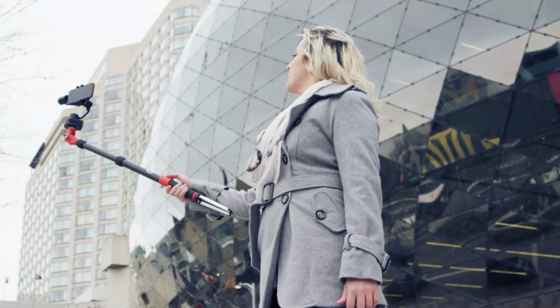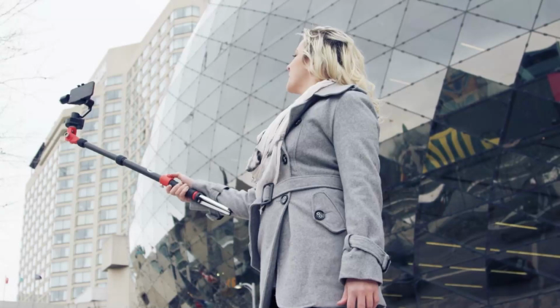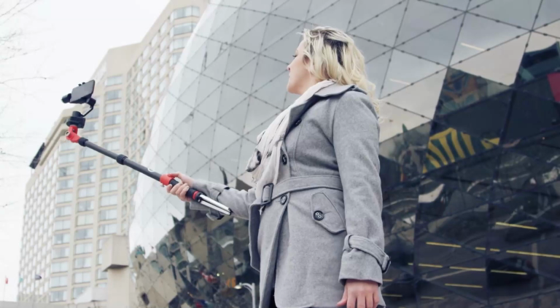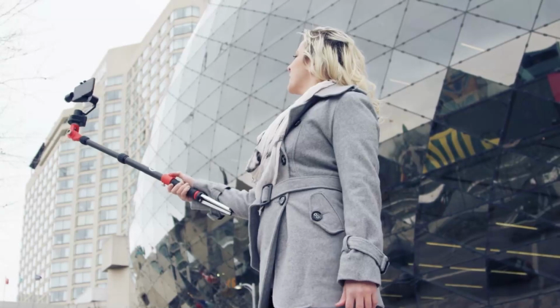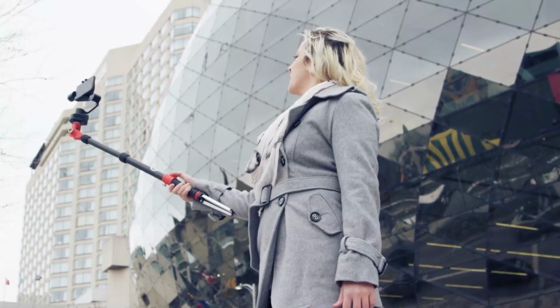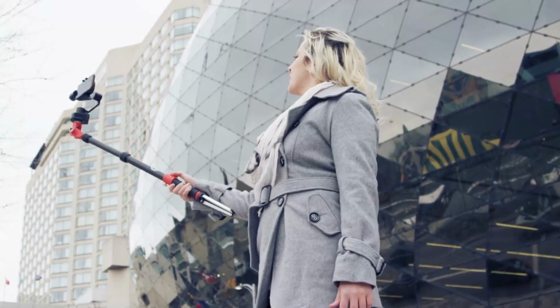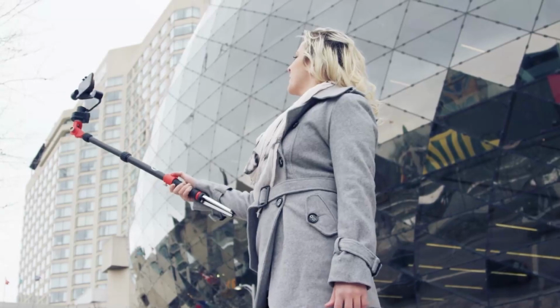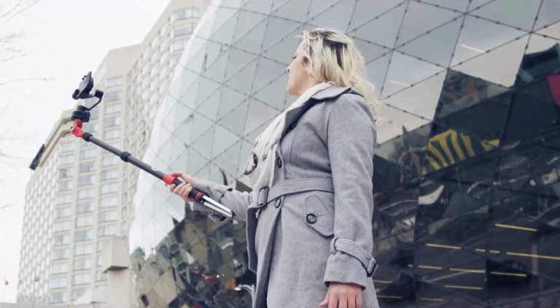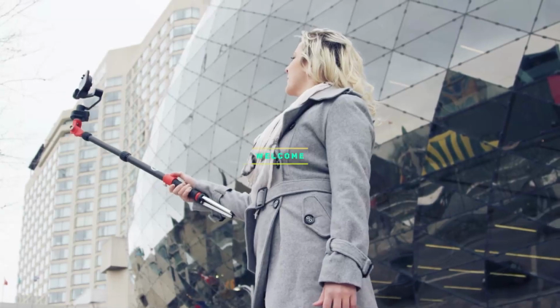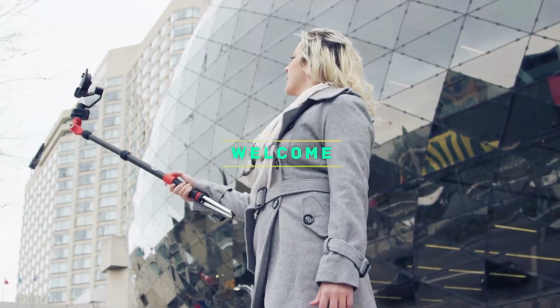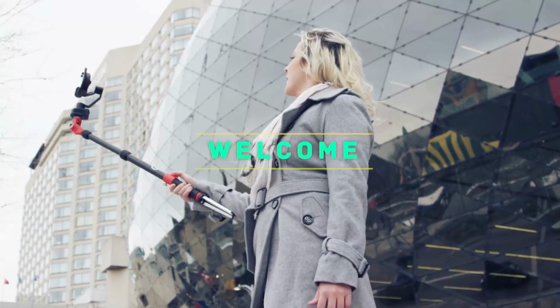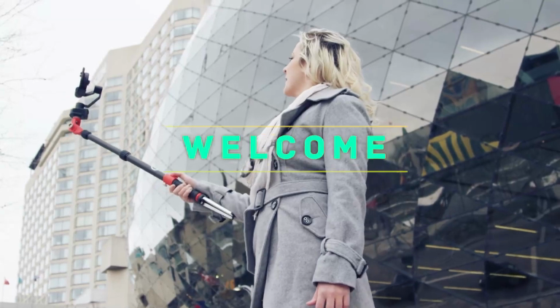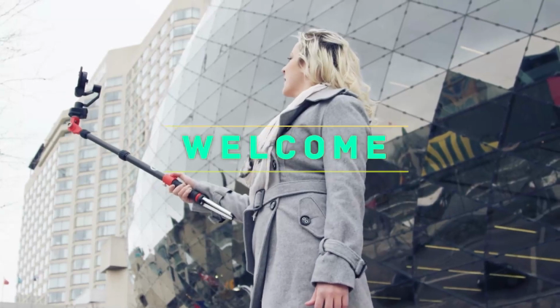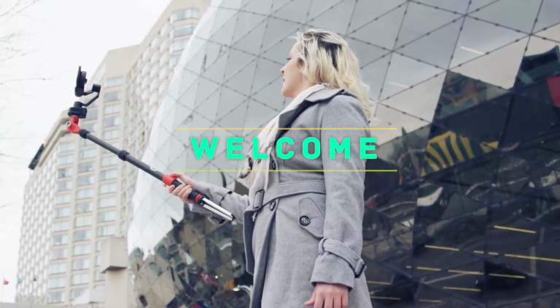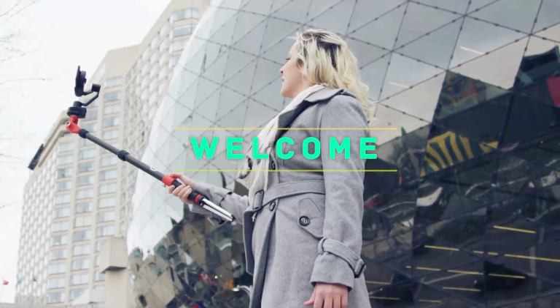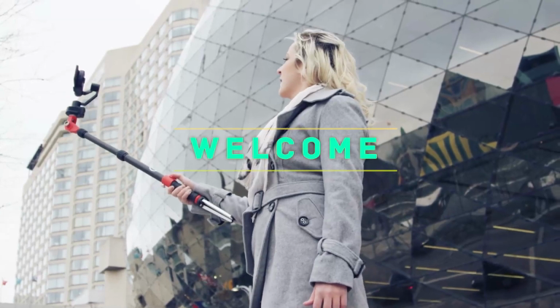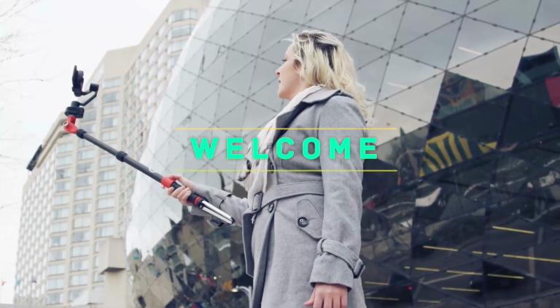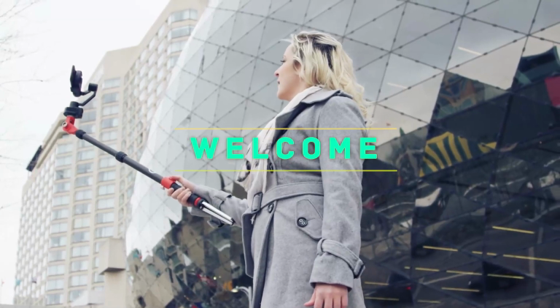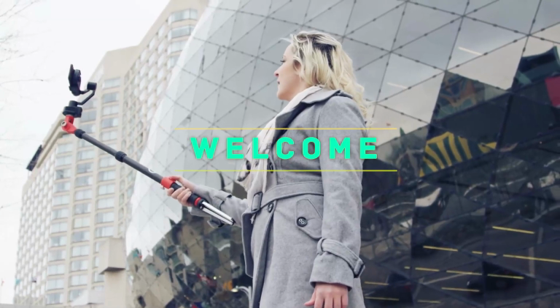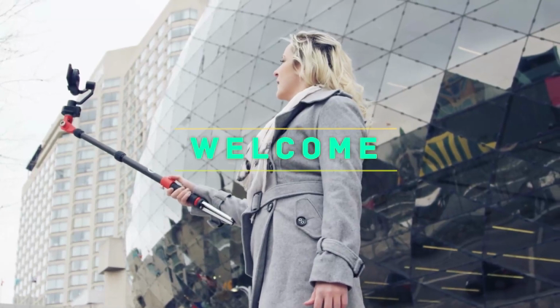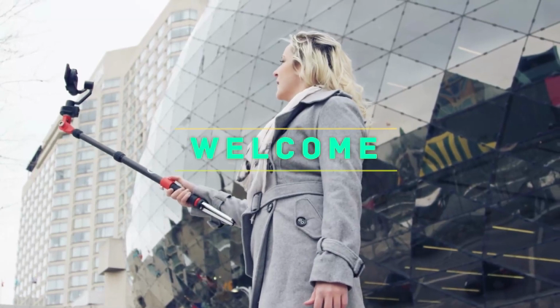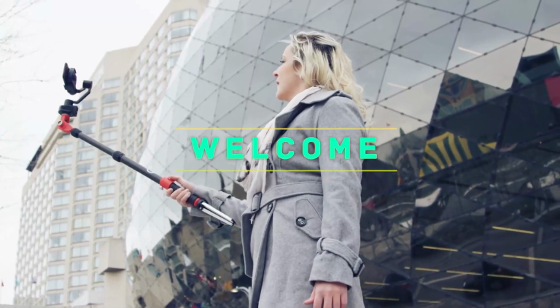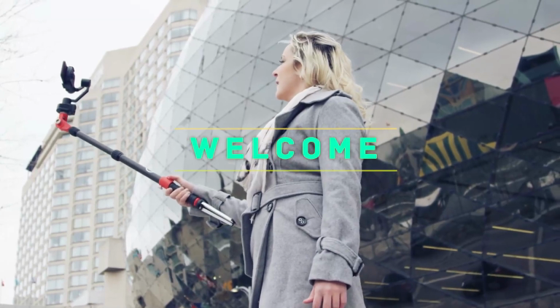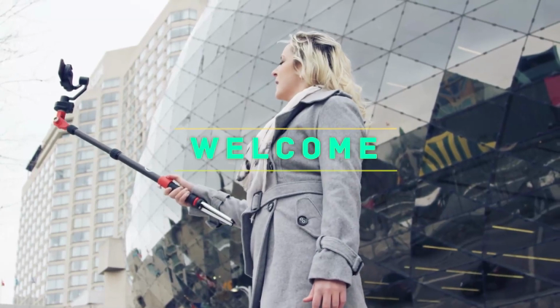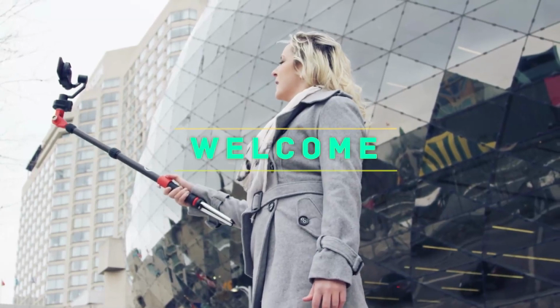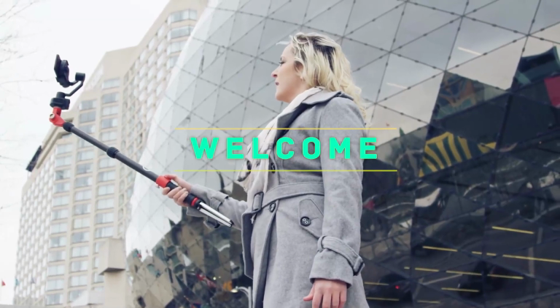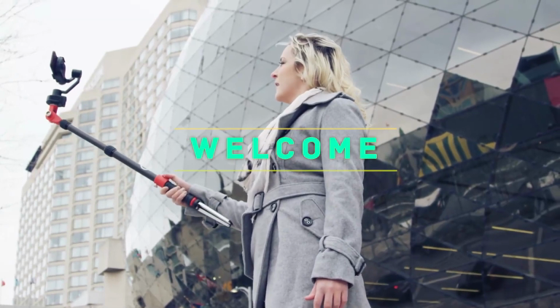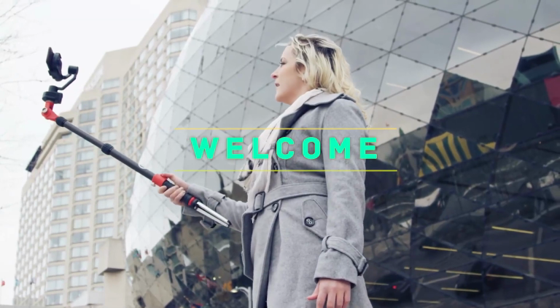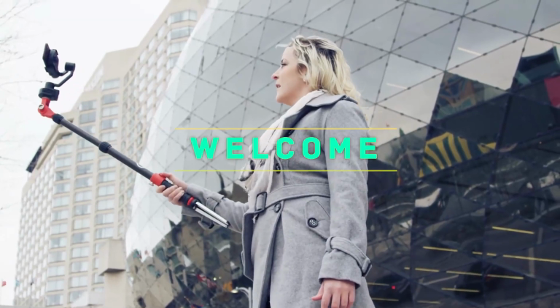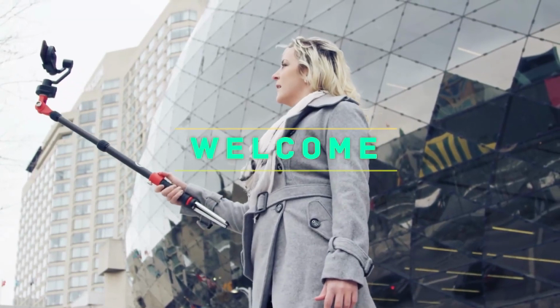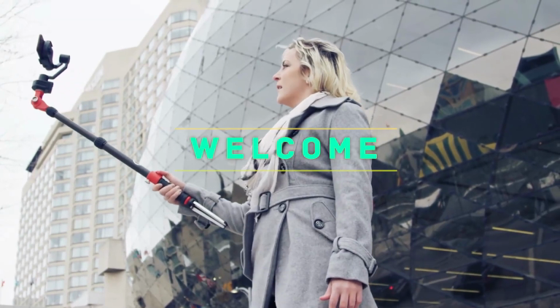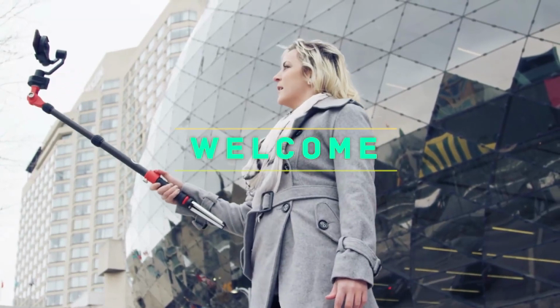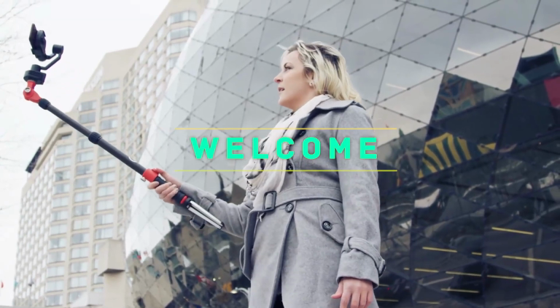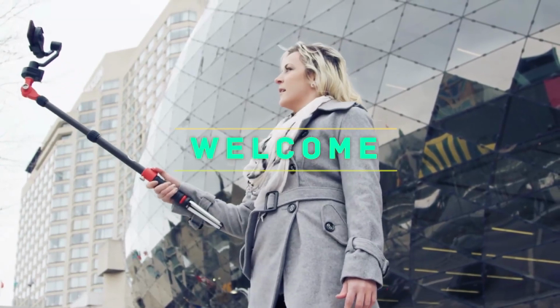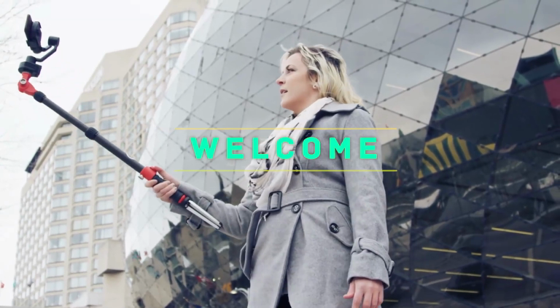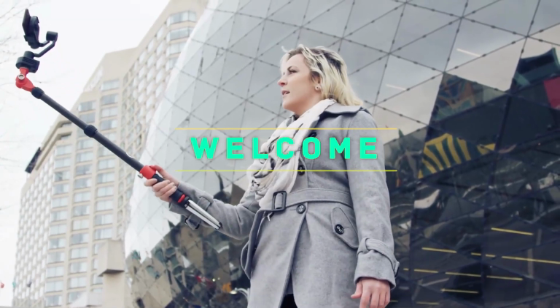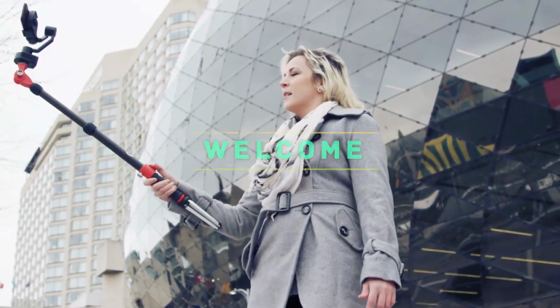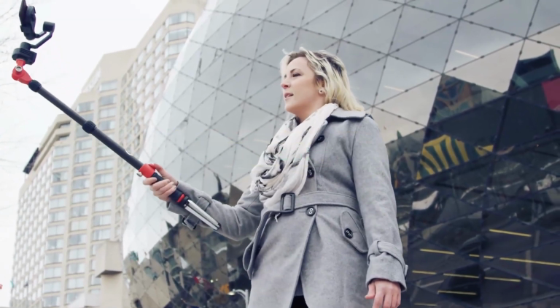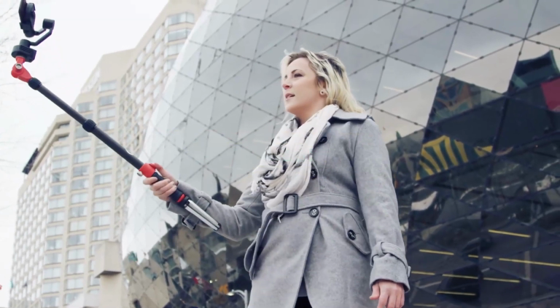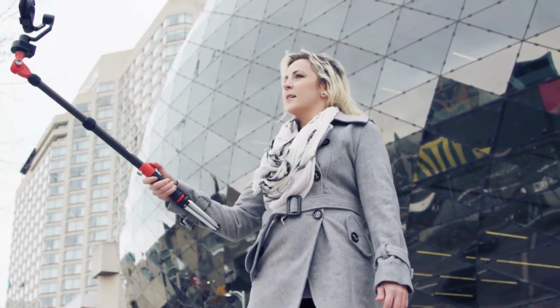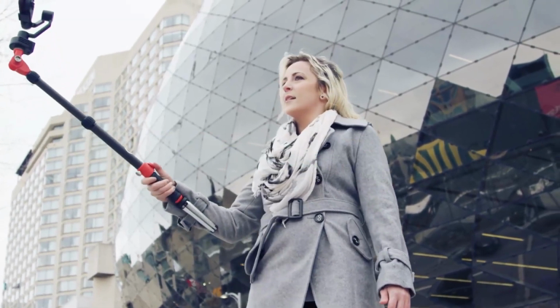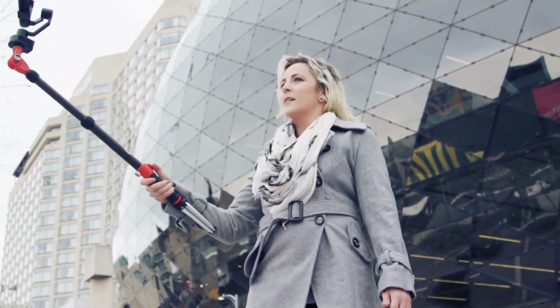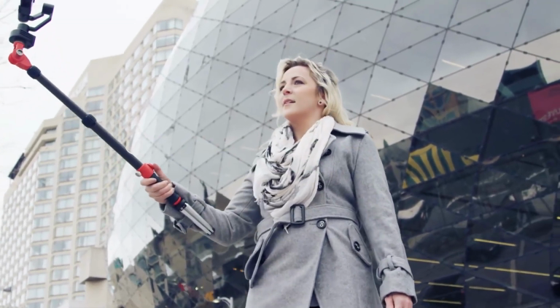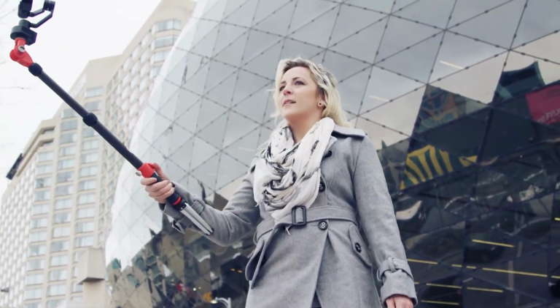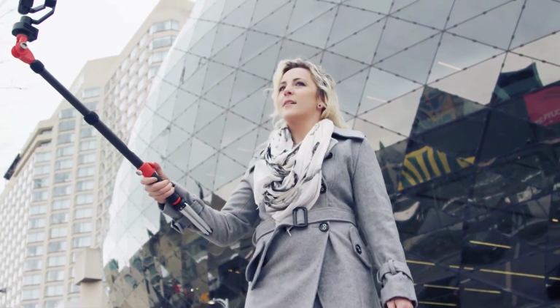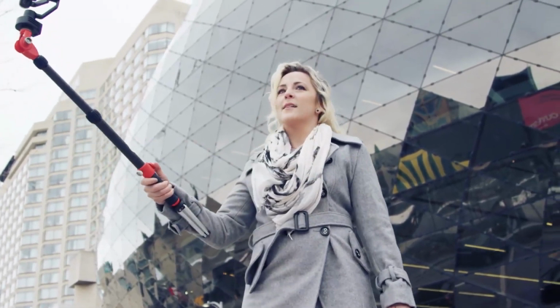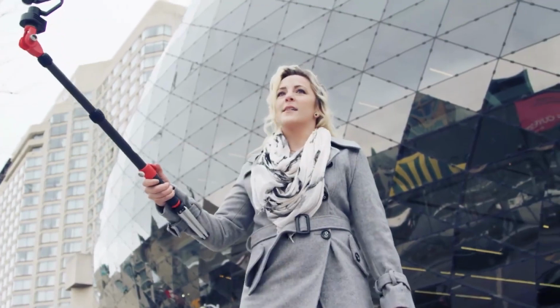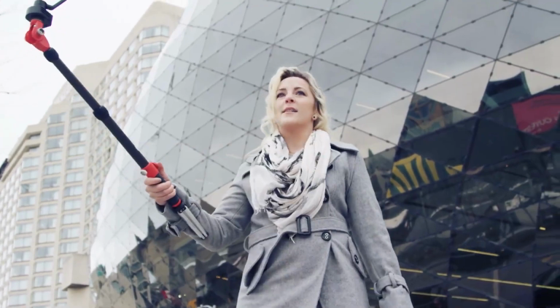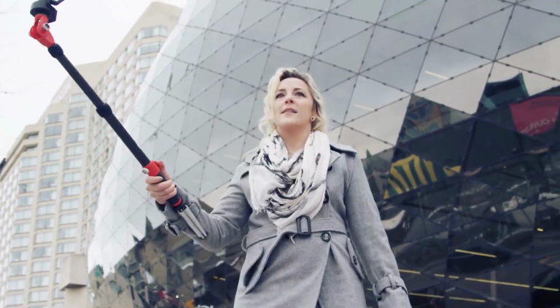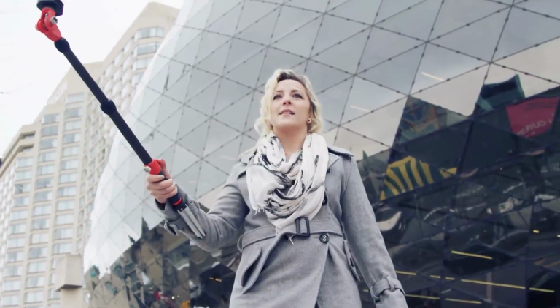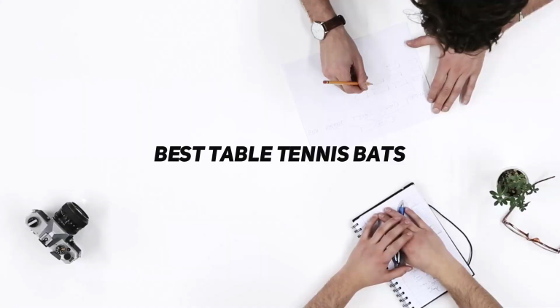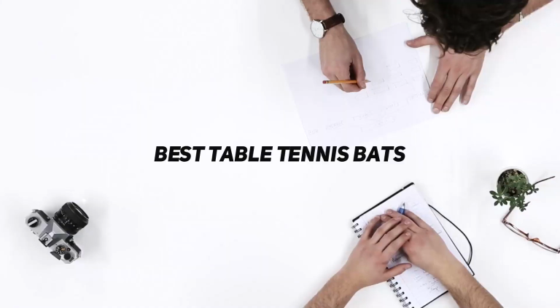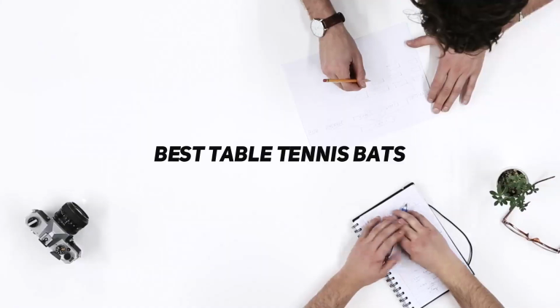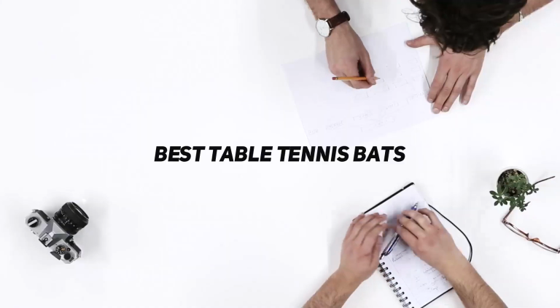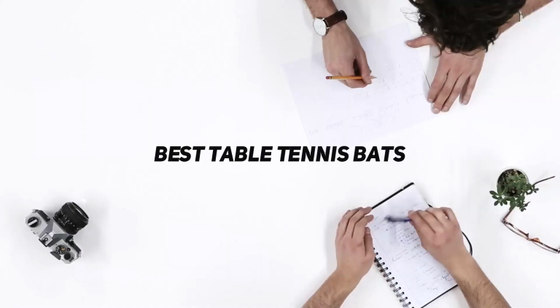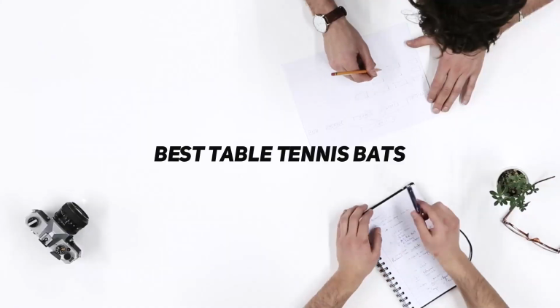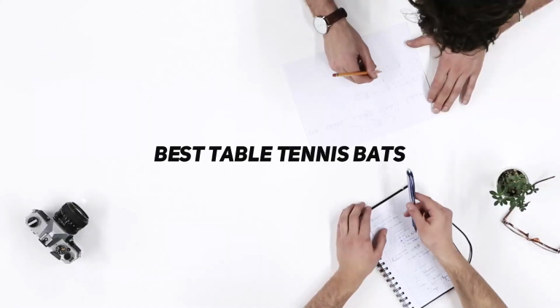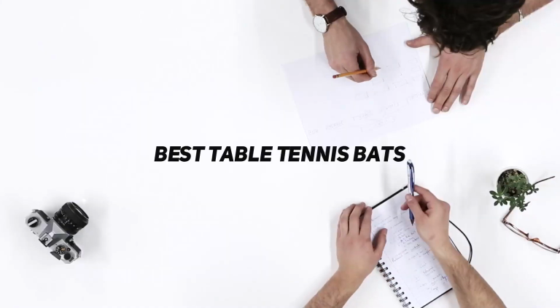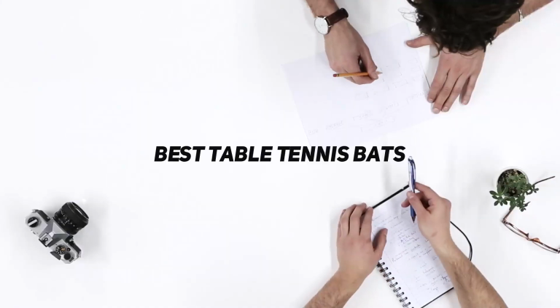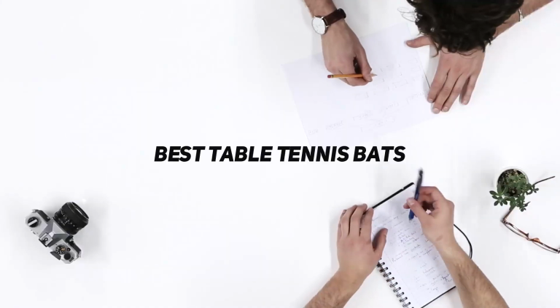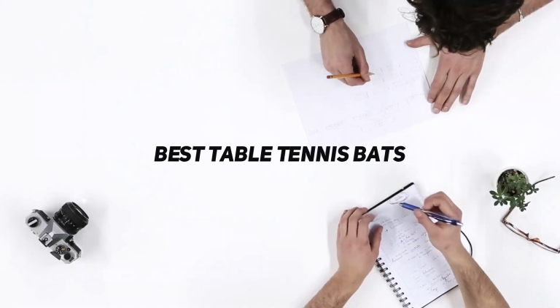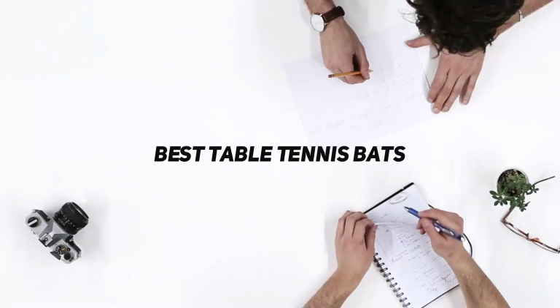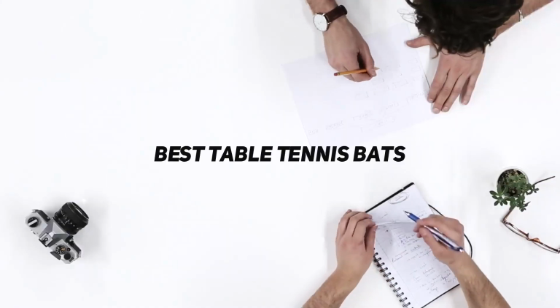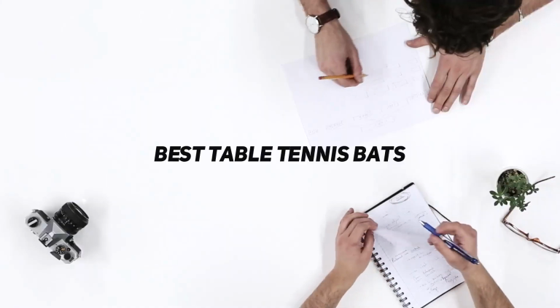Hey, welcome back to my channel. In this video I'm going to talk about the top five best table tennis bats.